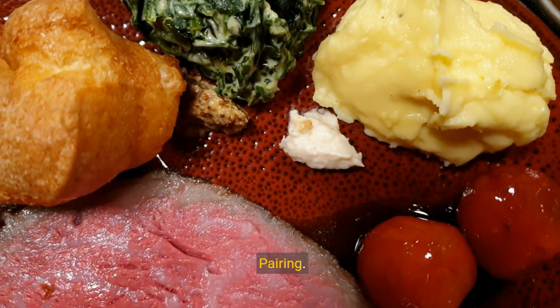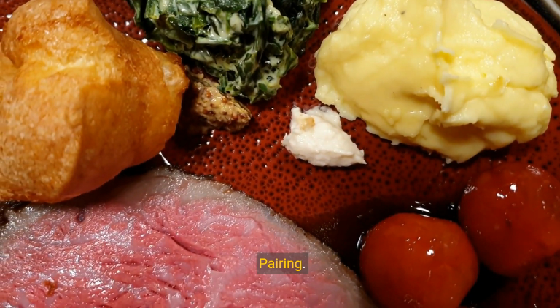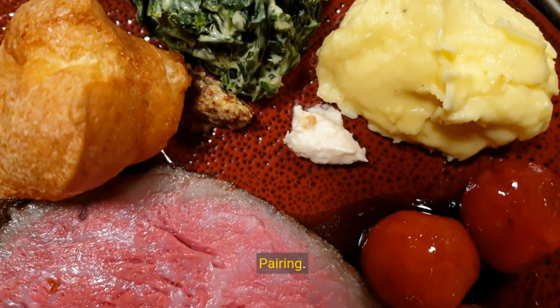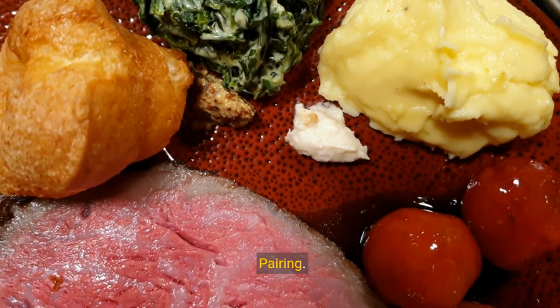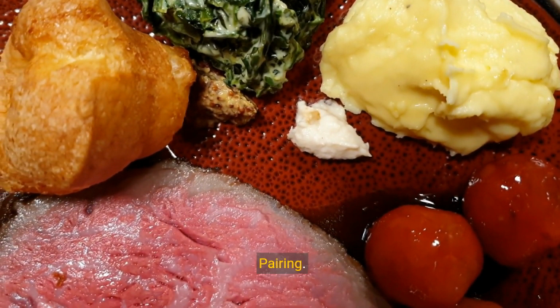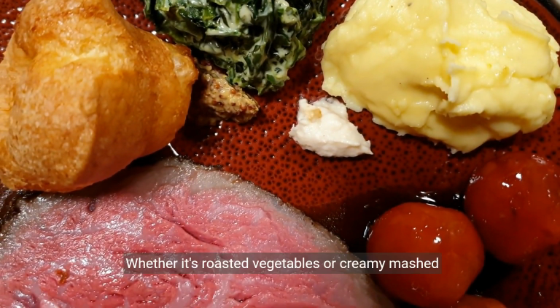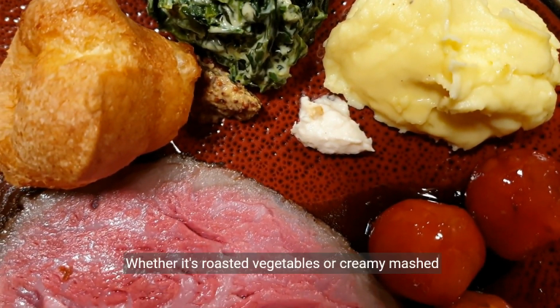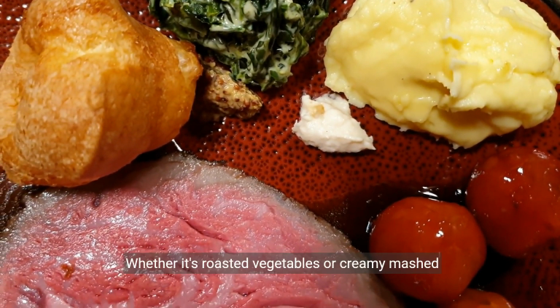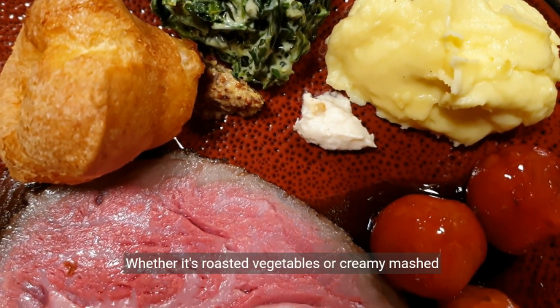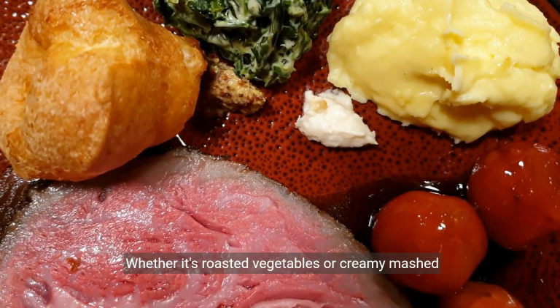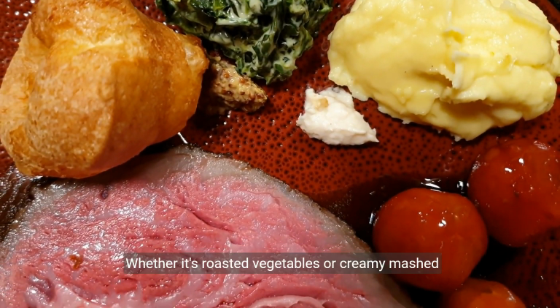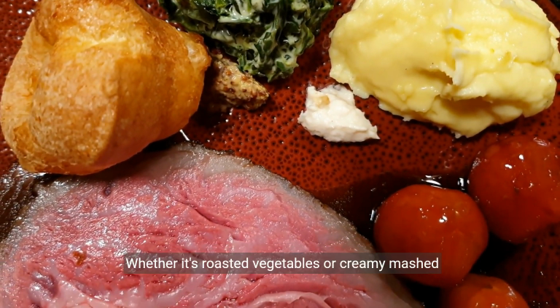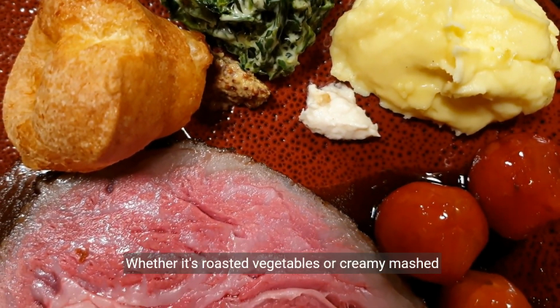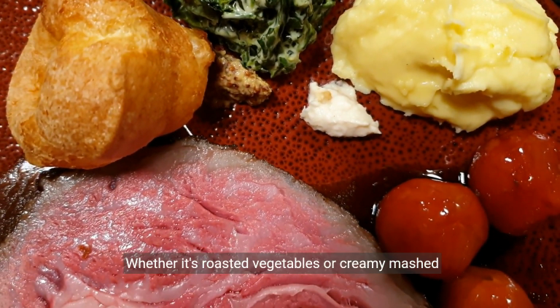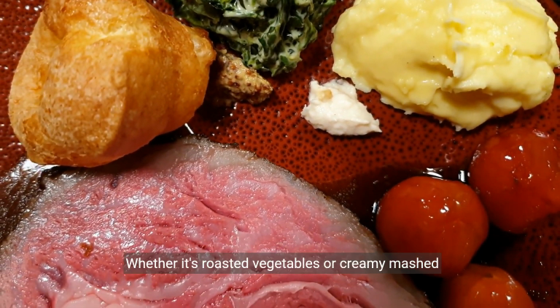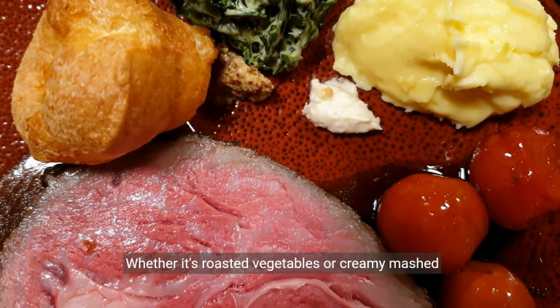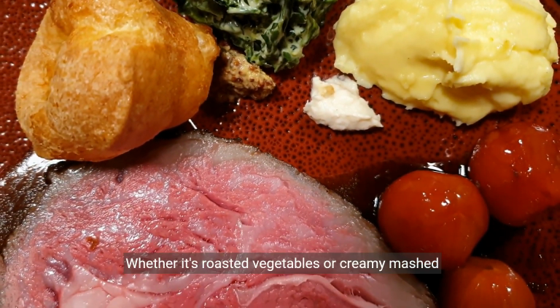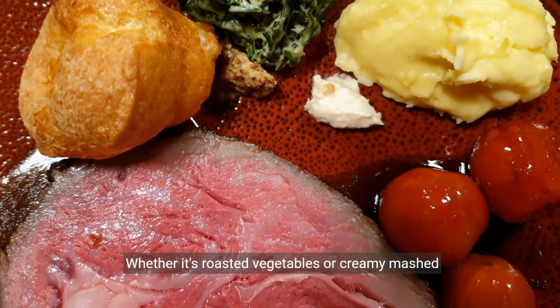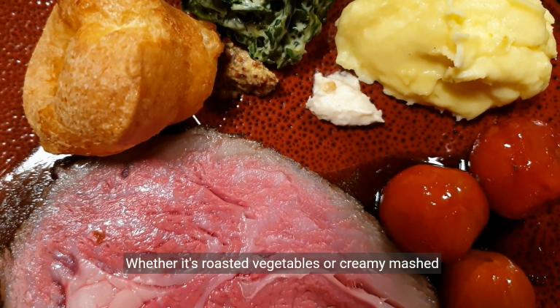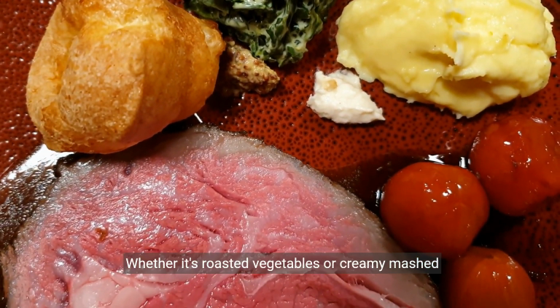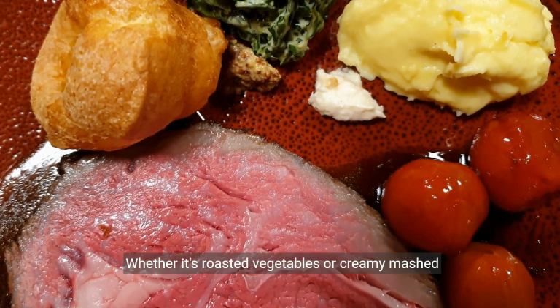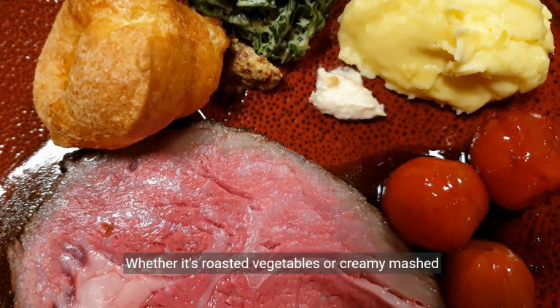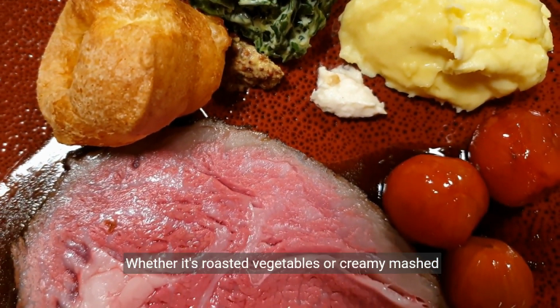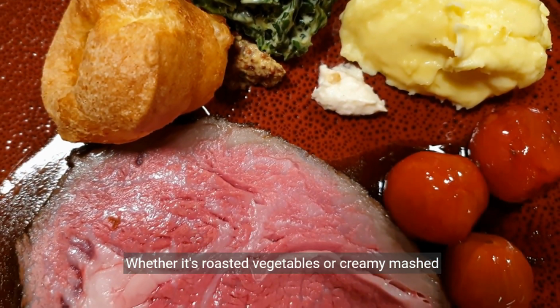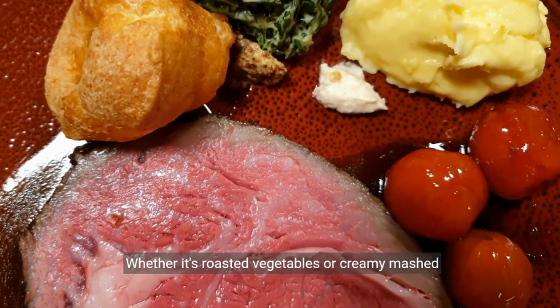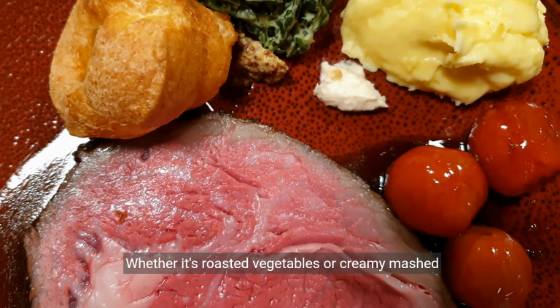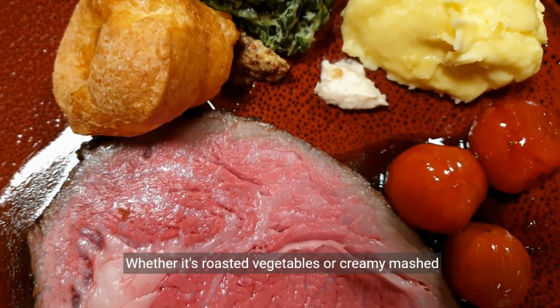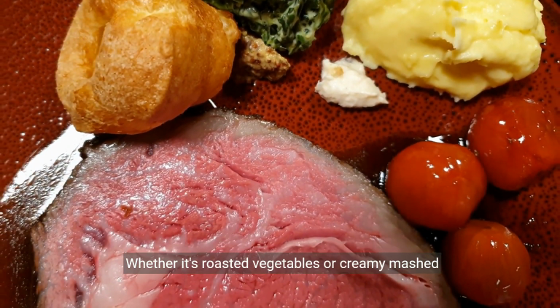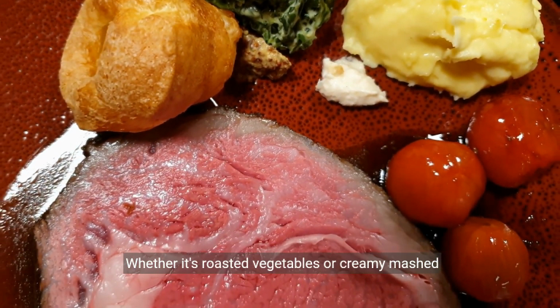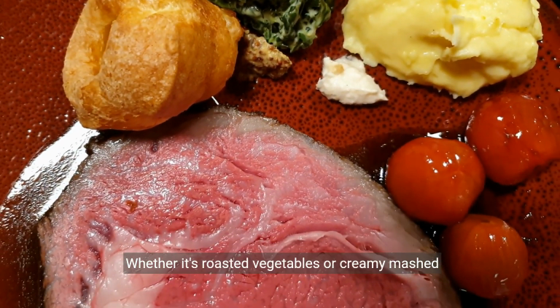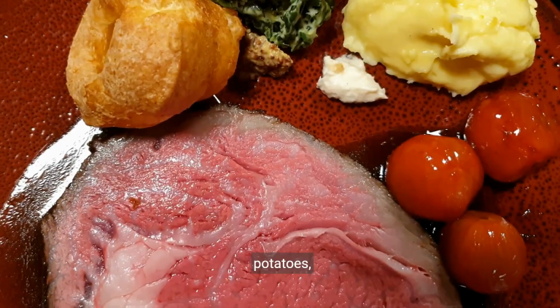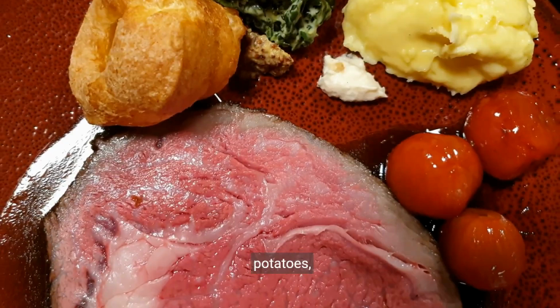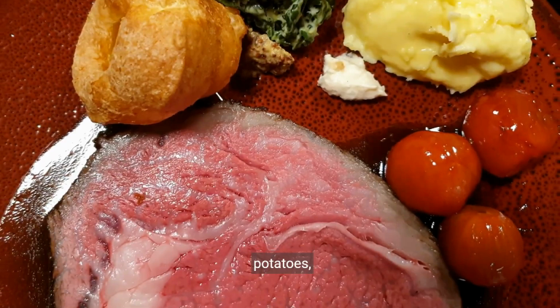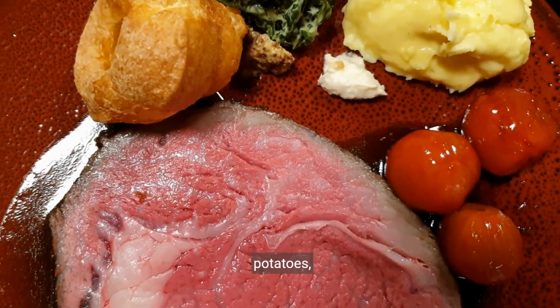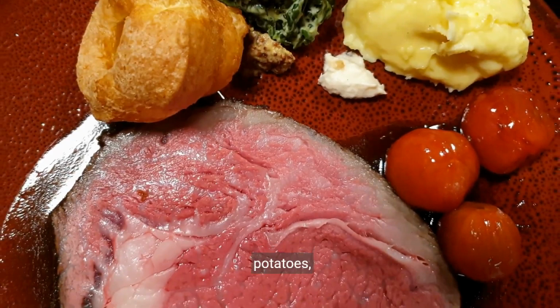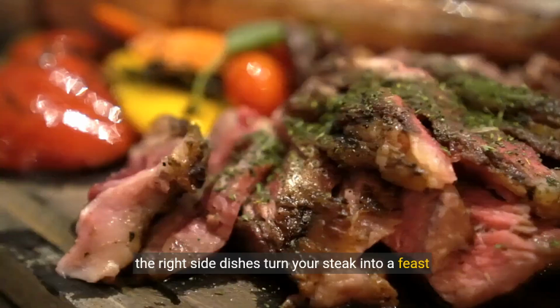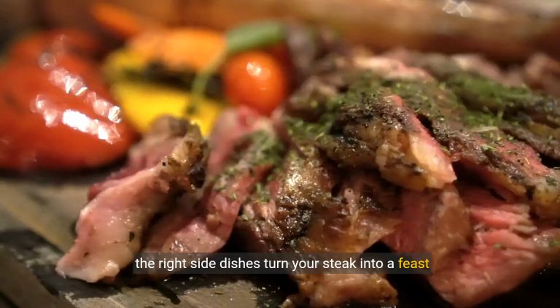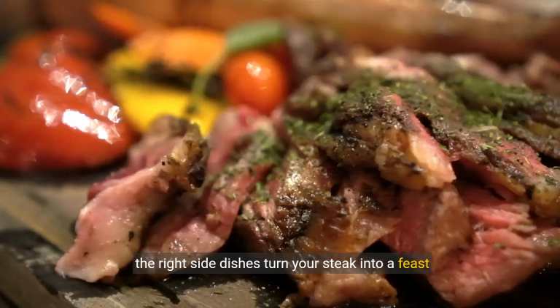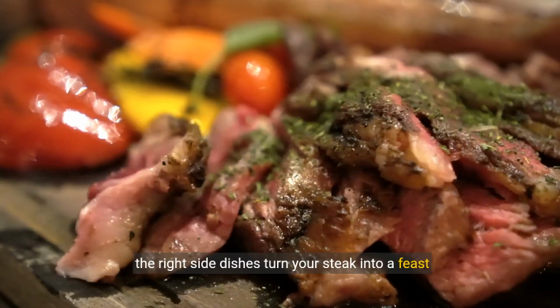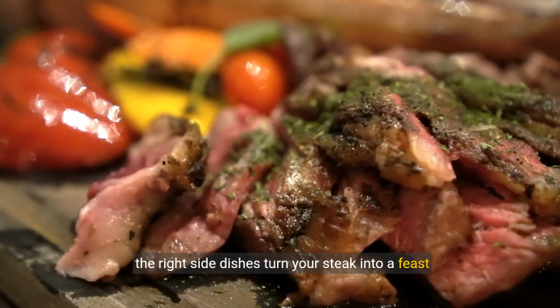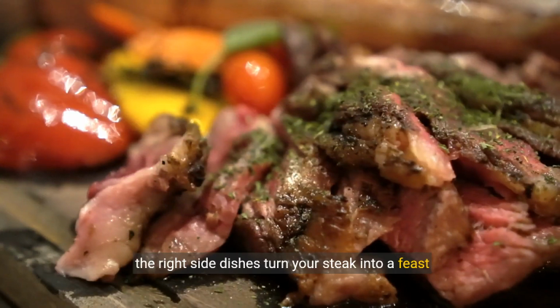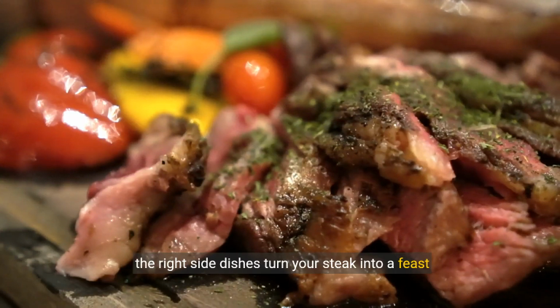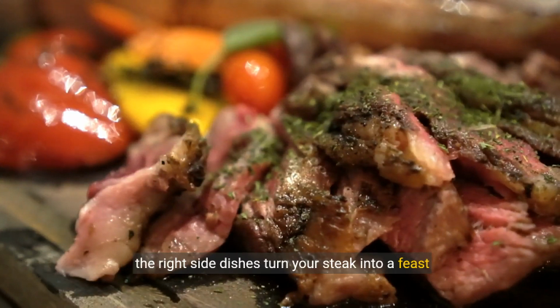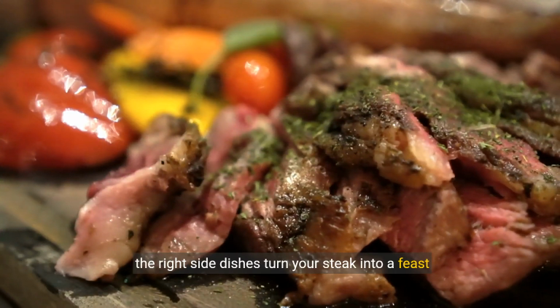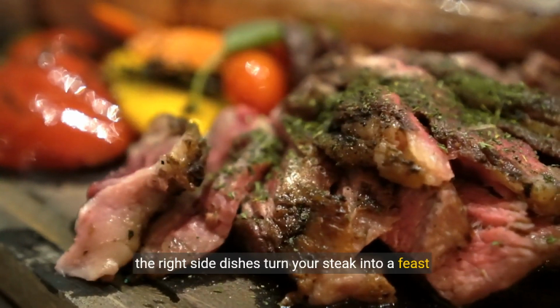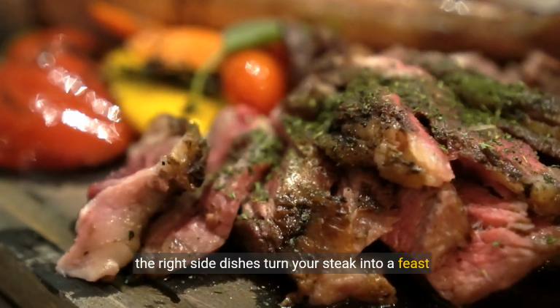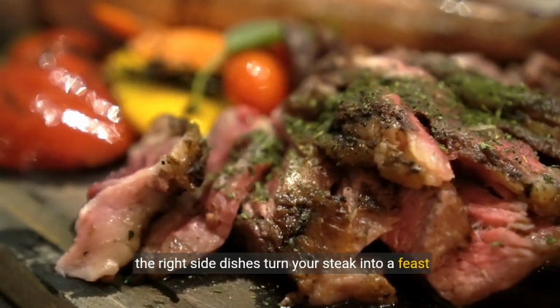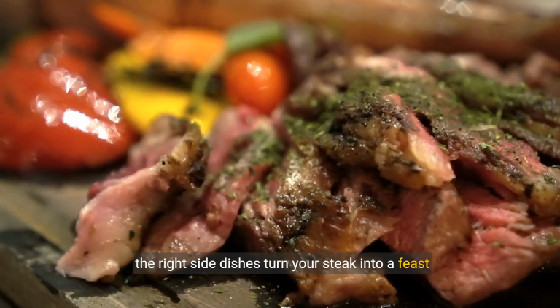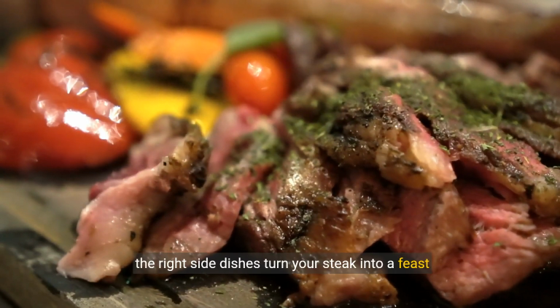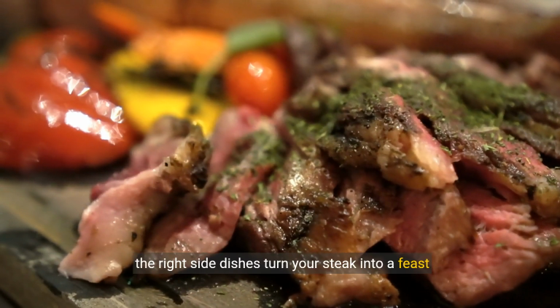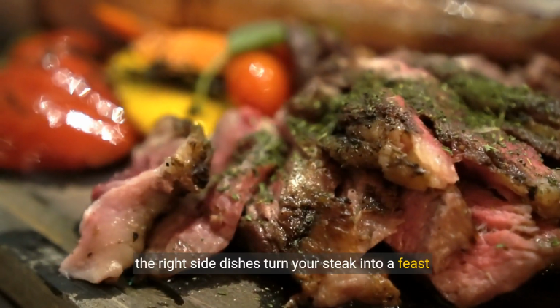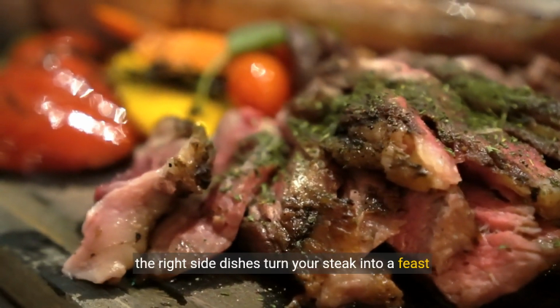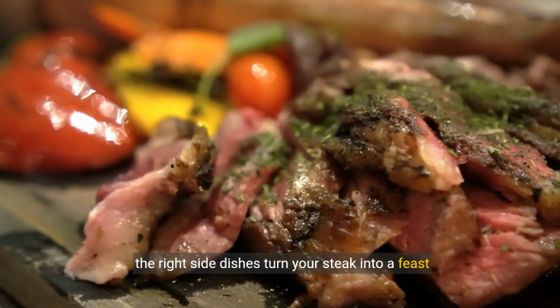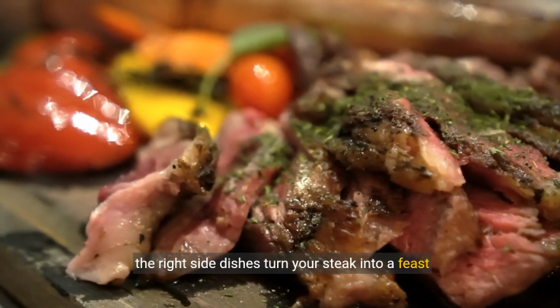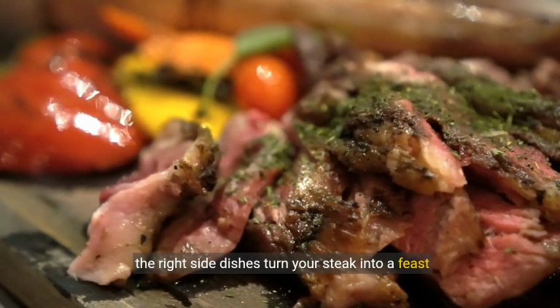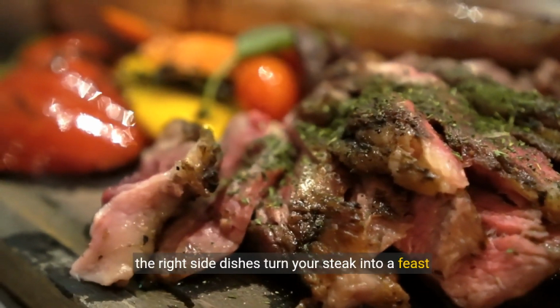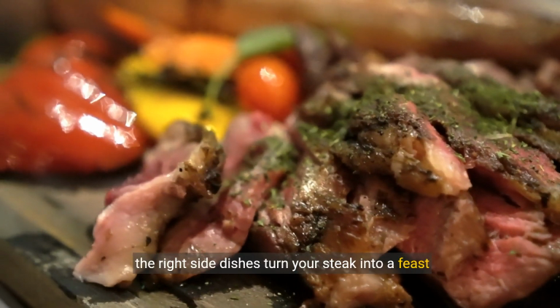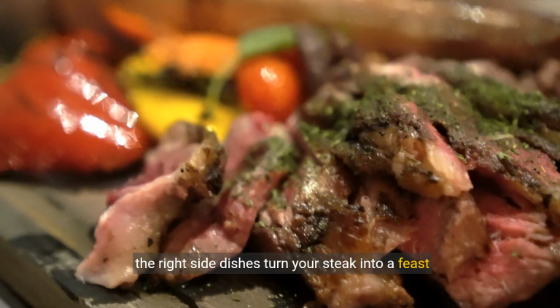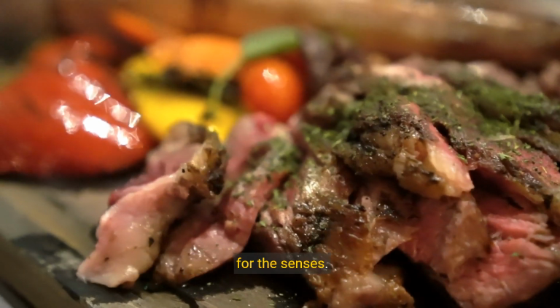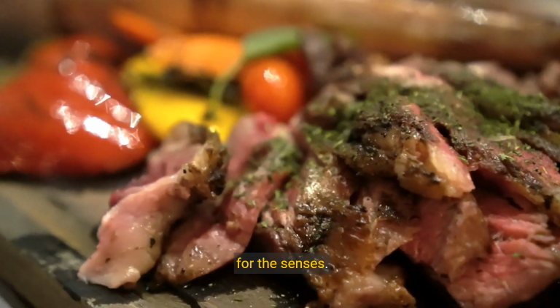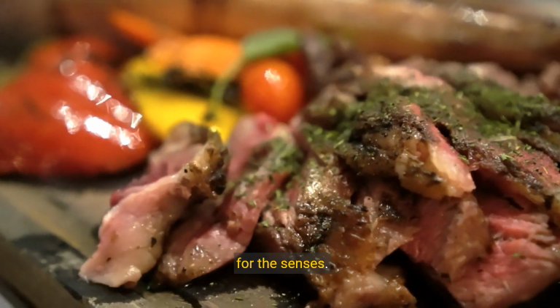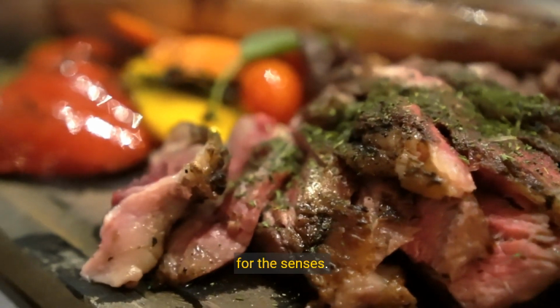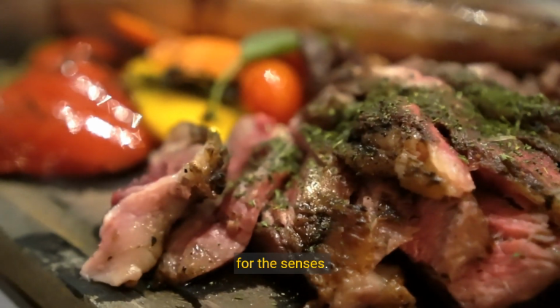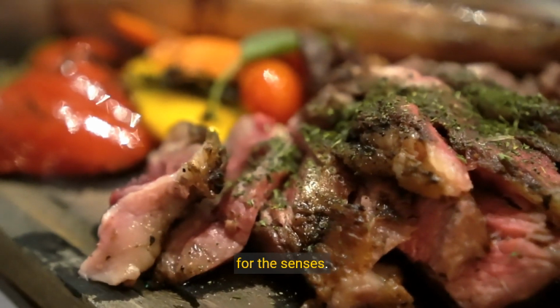The final touch? Pairing. Whether it's roasted vegetables or creamy mashed potatoes, the right side dishes turn your steak into a feast for the senses.